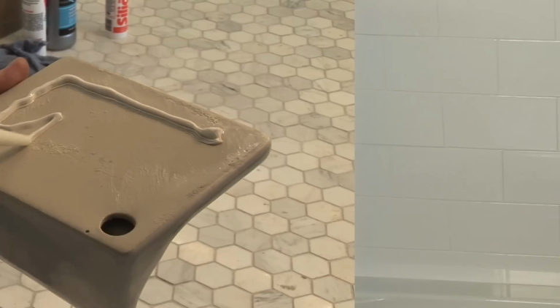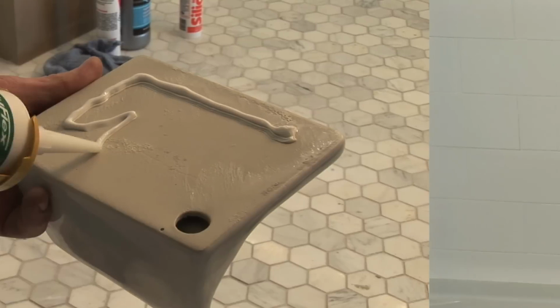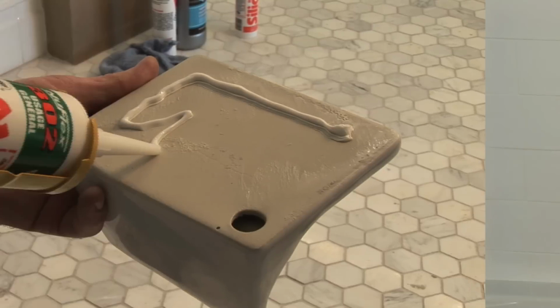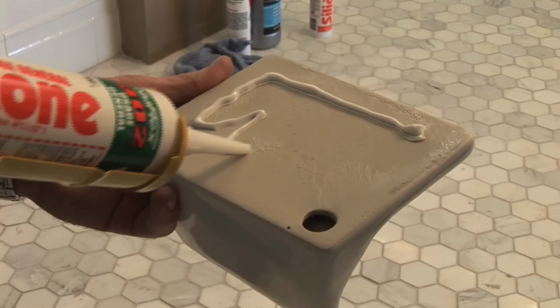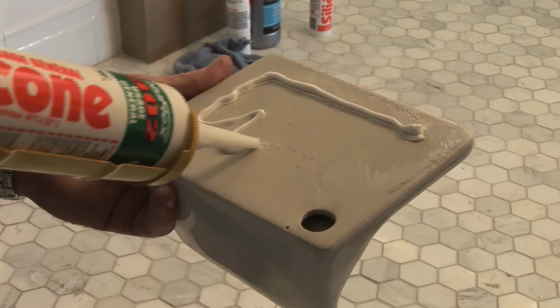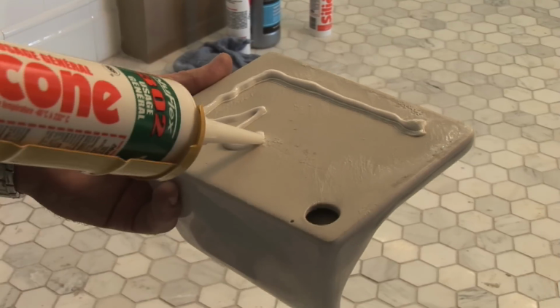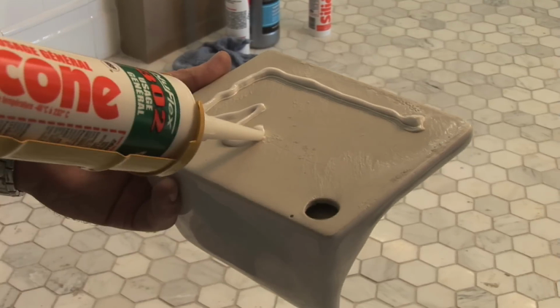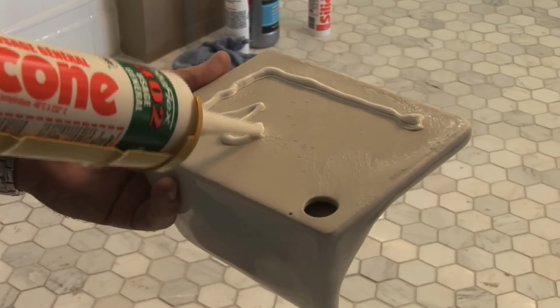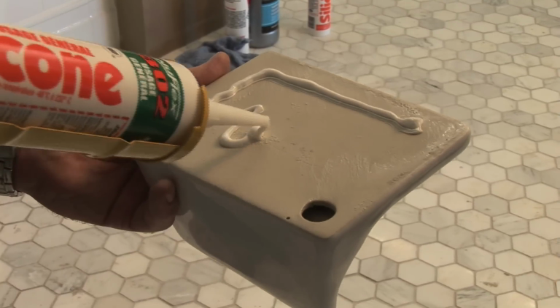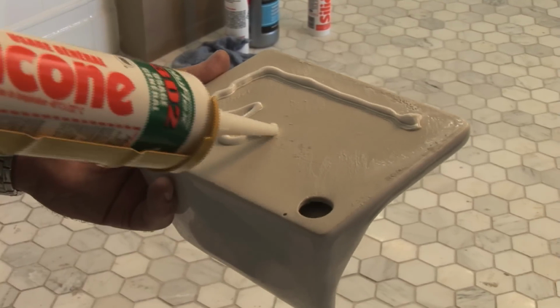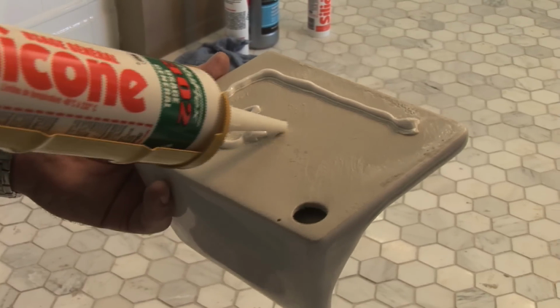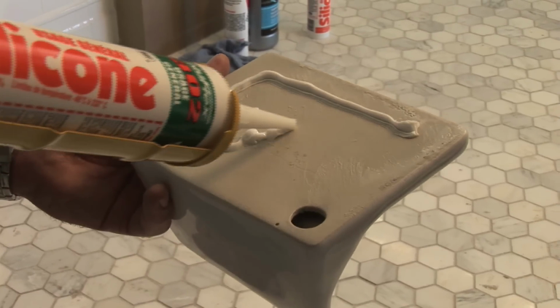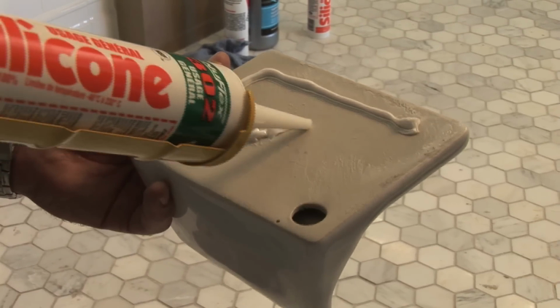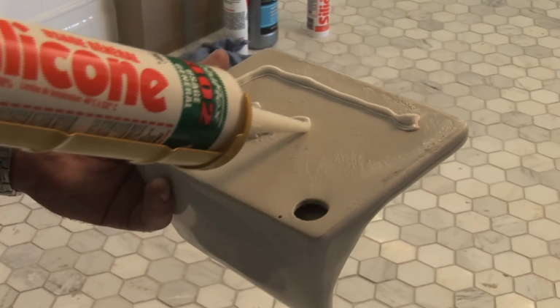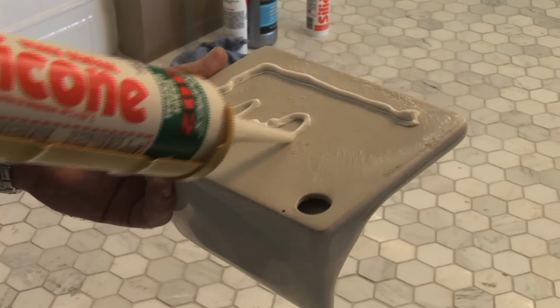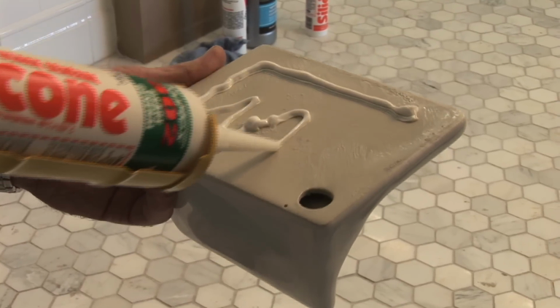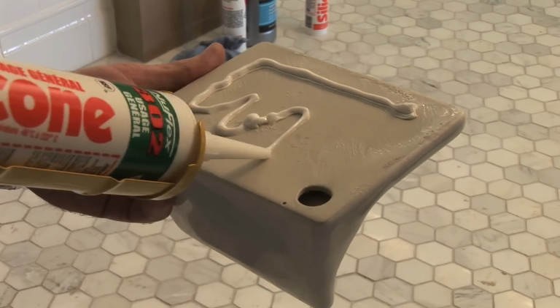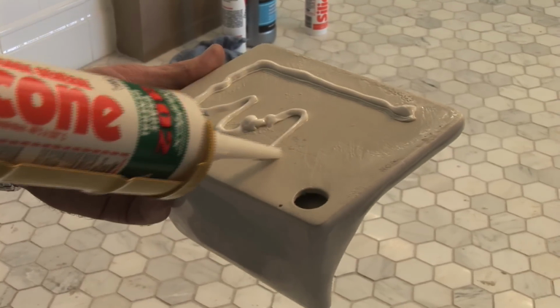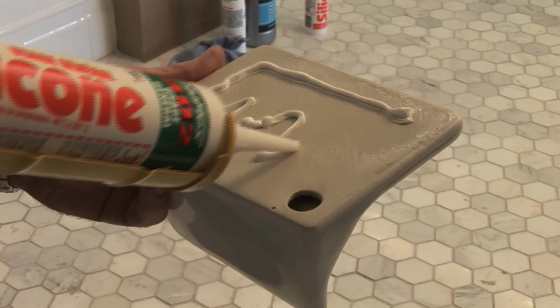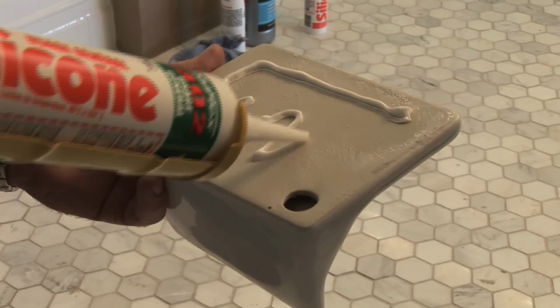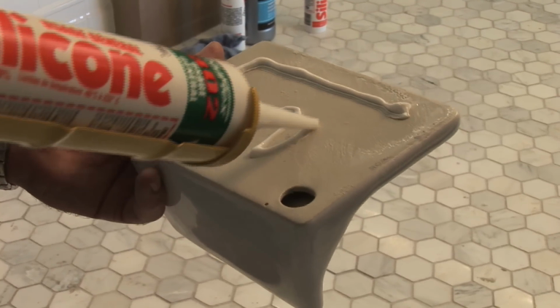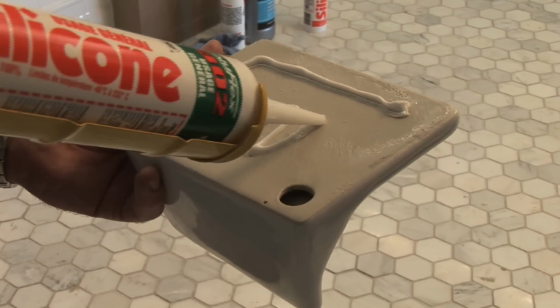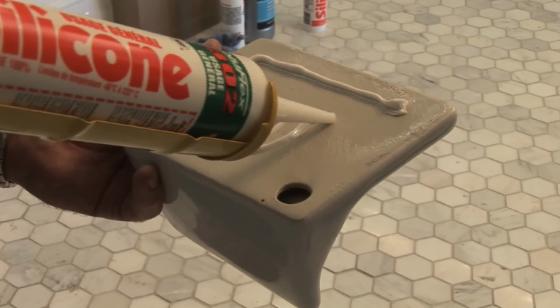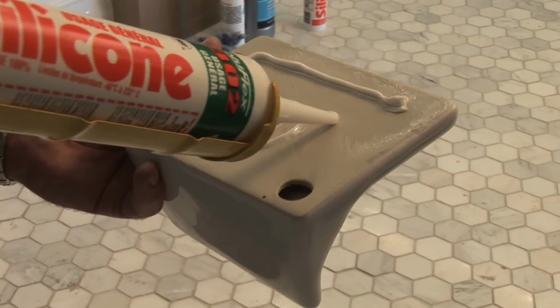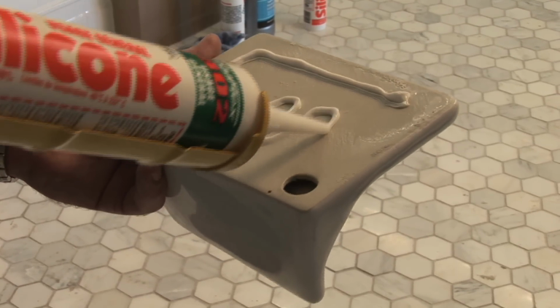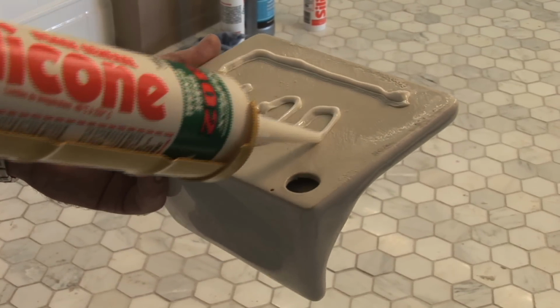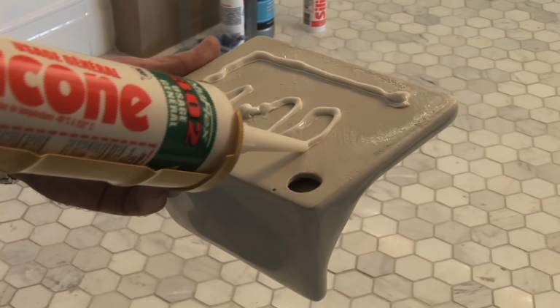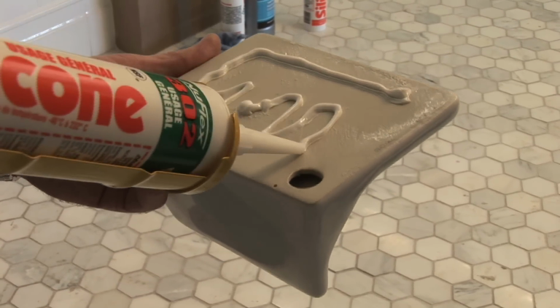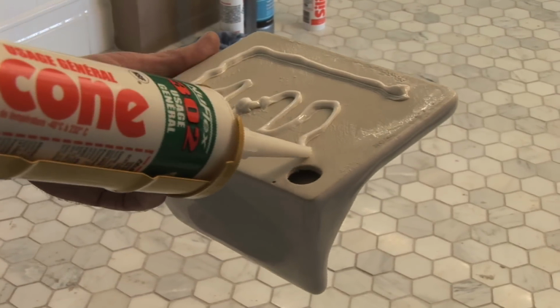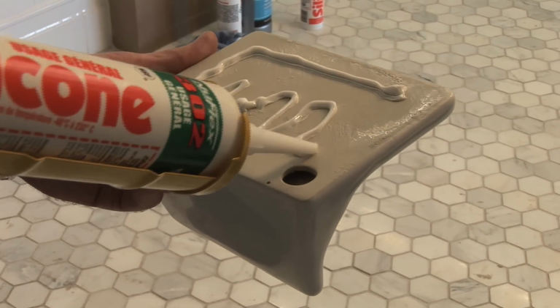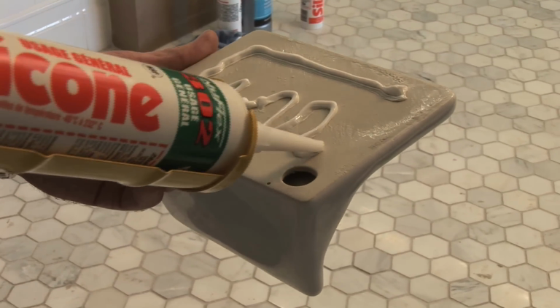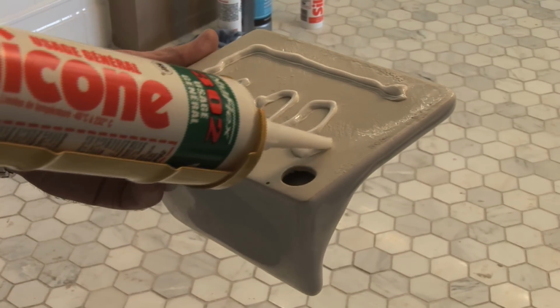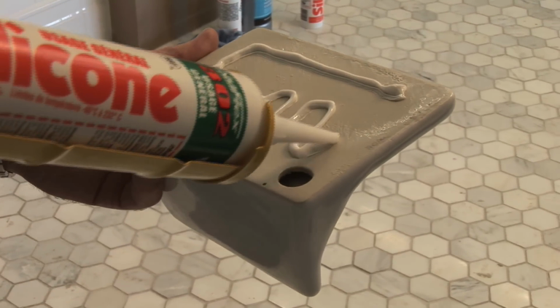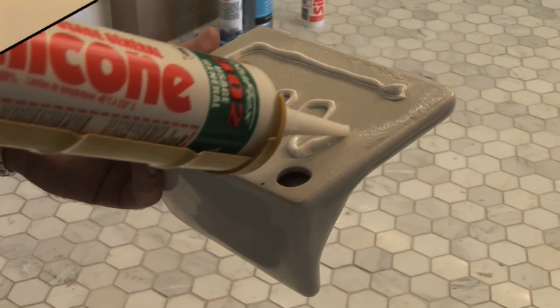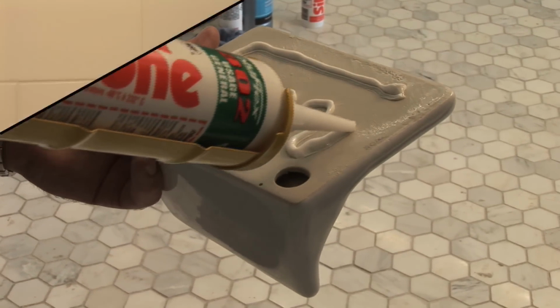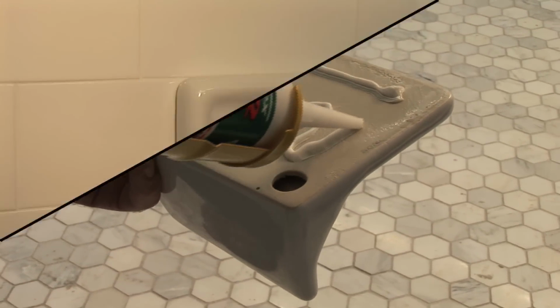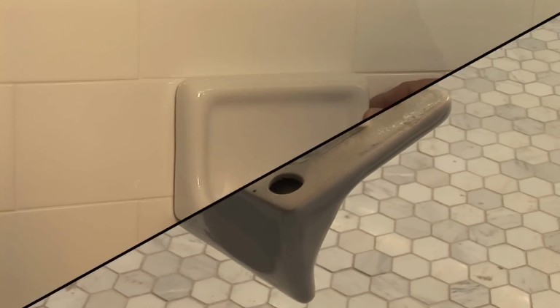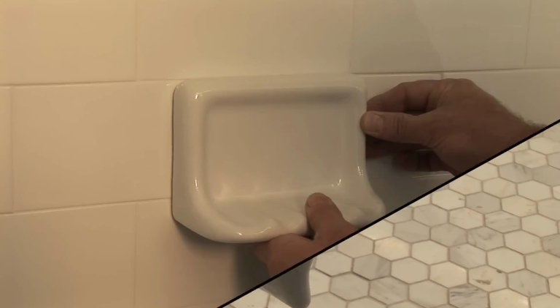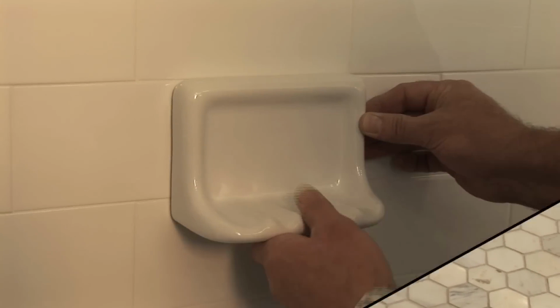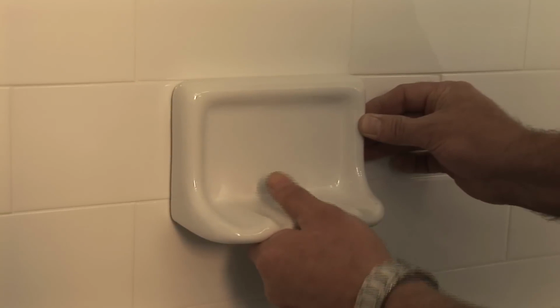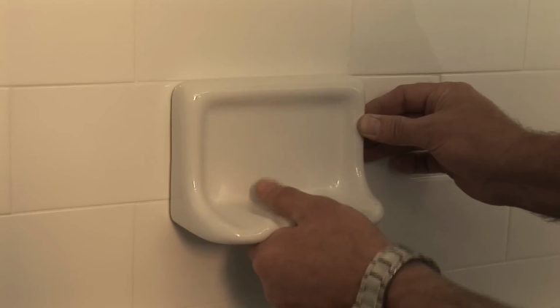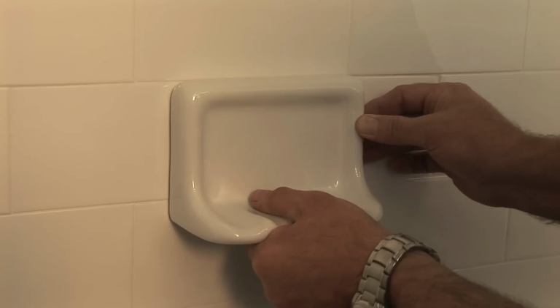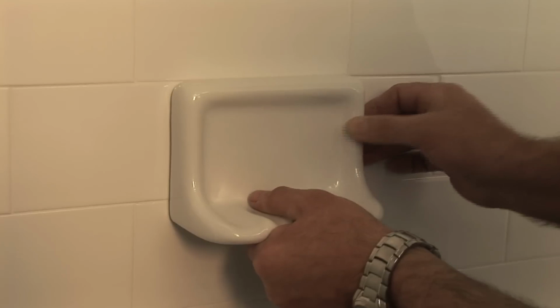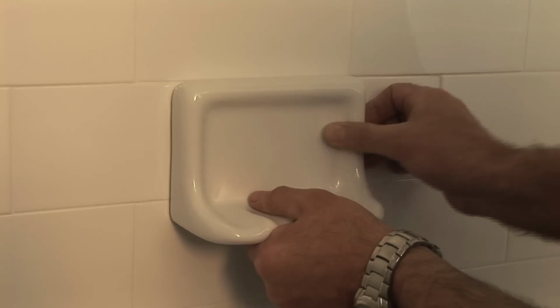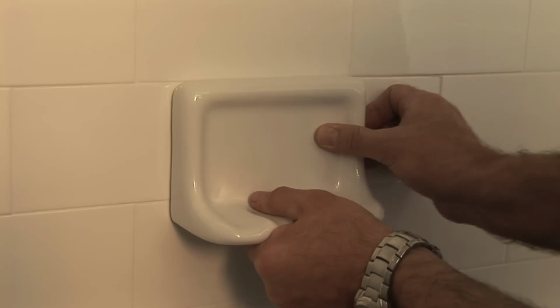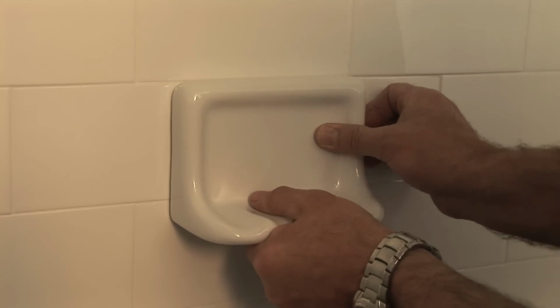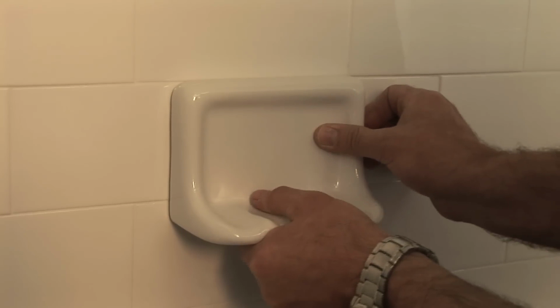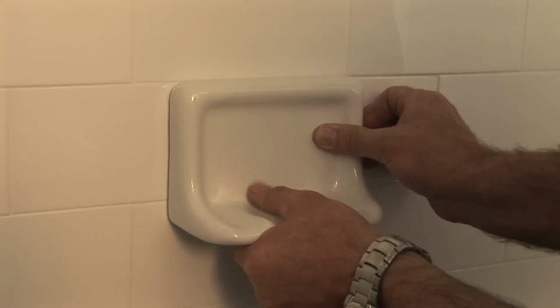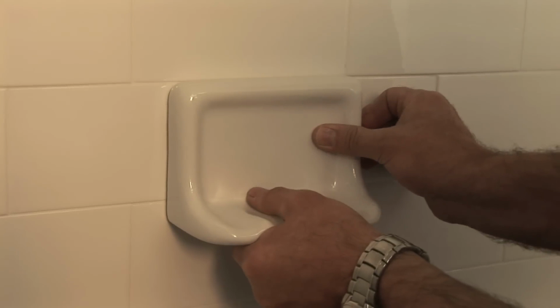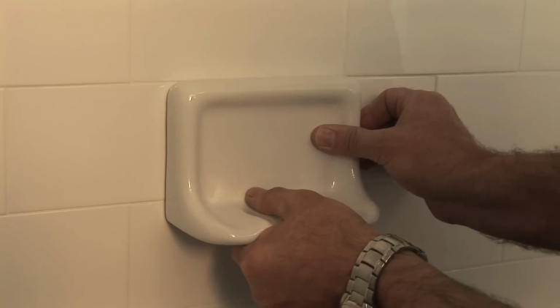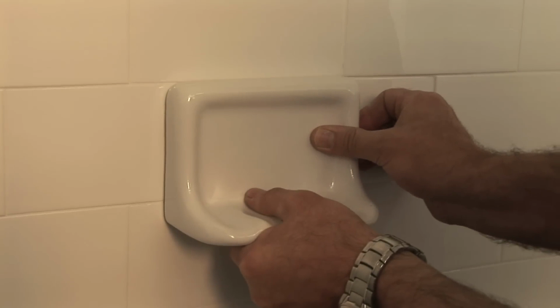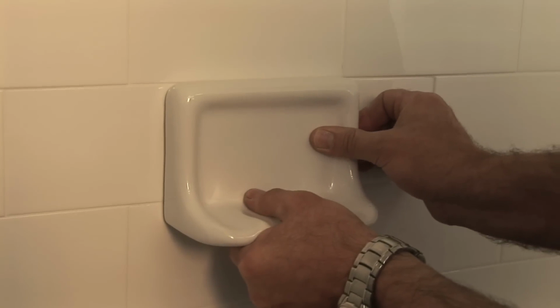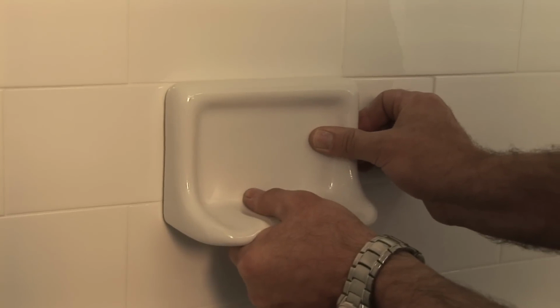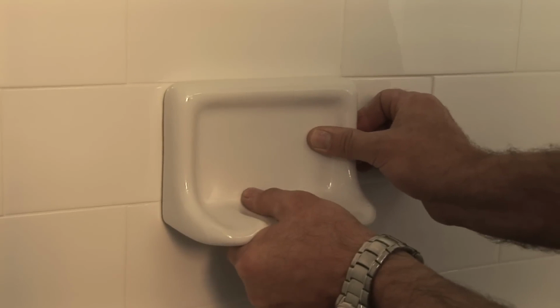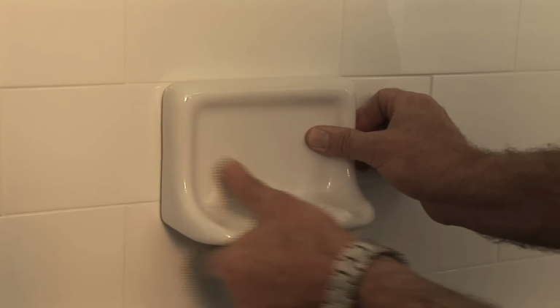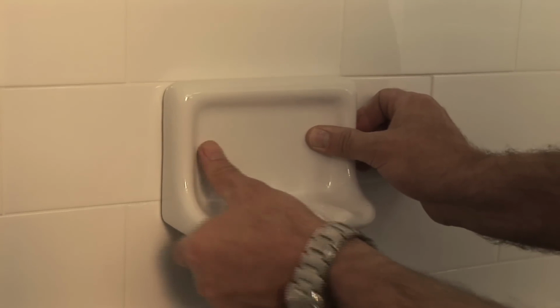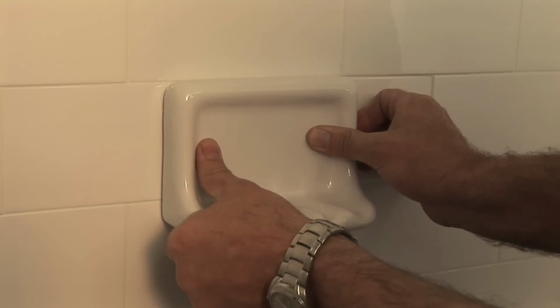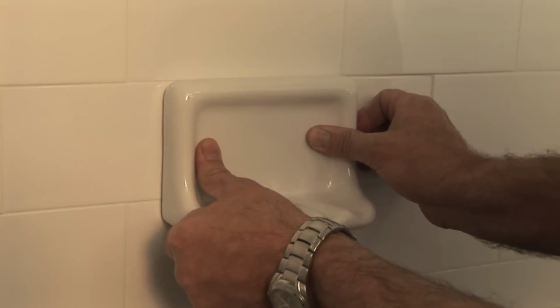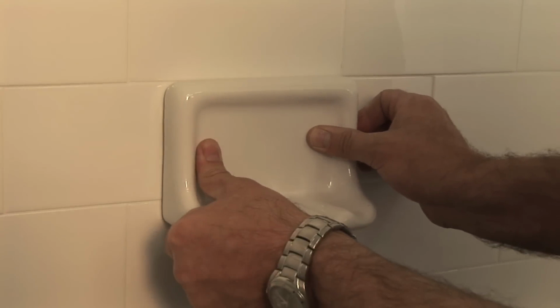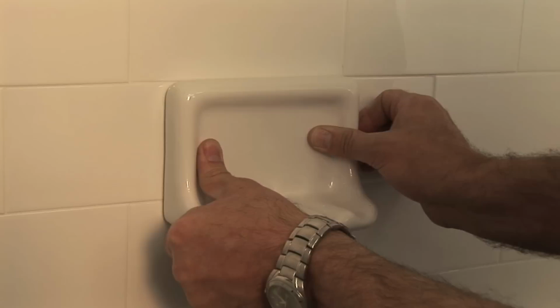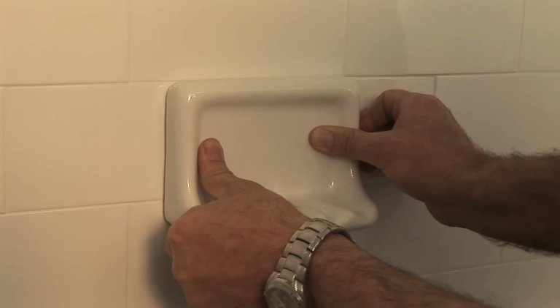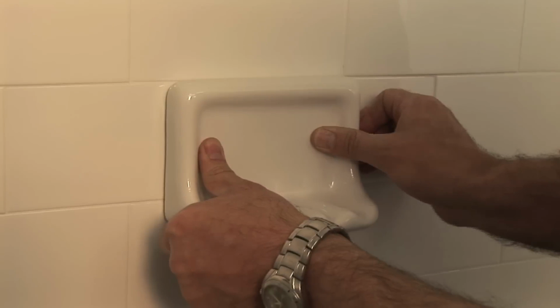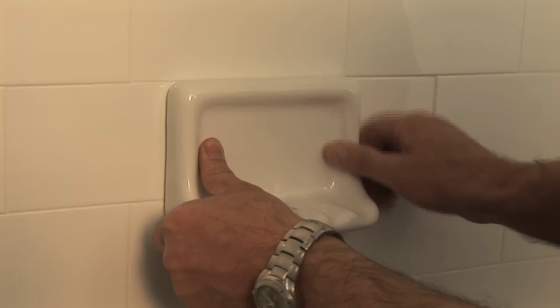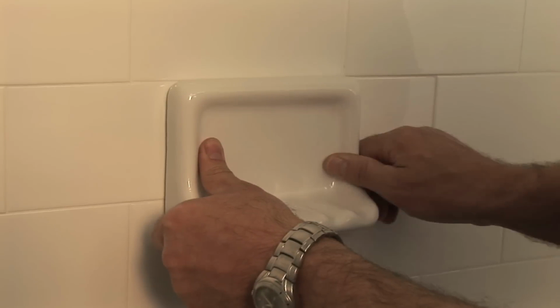Now apply 100% silicone to the backside of the shelf. Press the shelf firmly in place, applying even pressure.